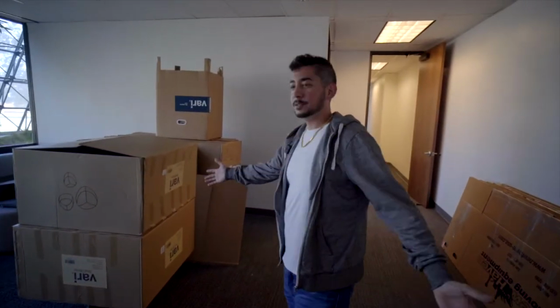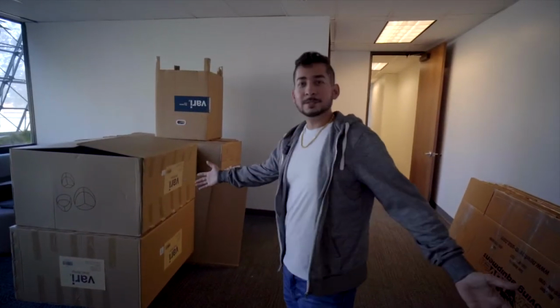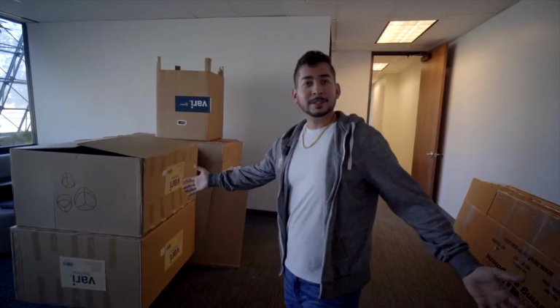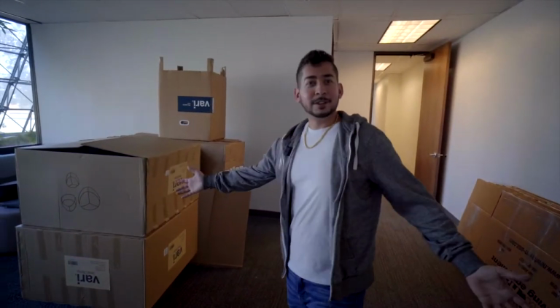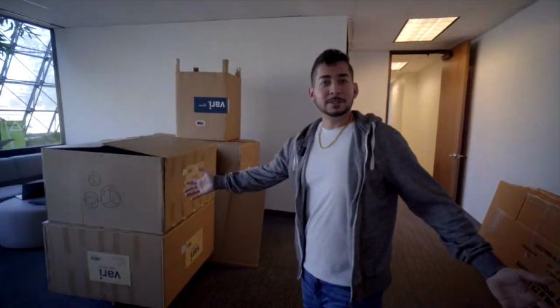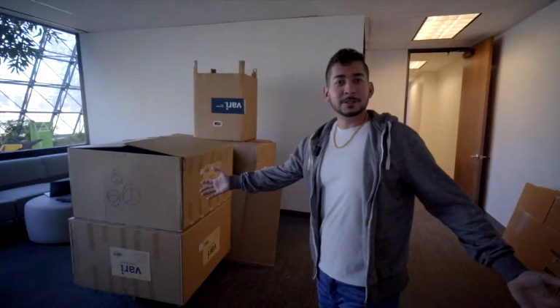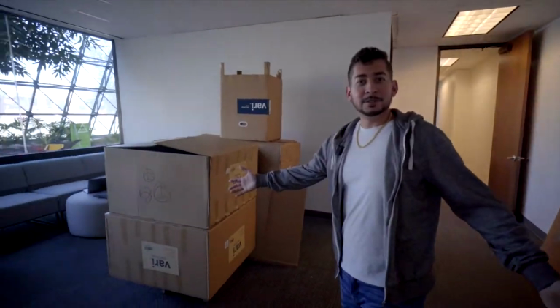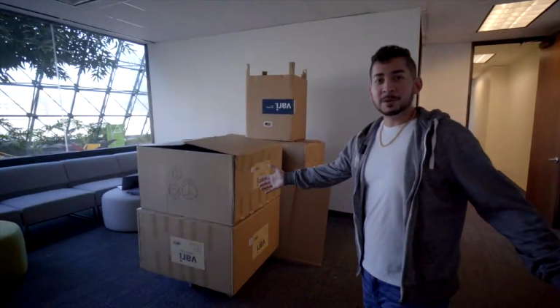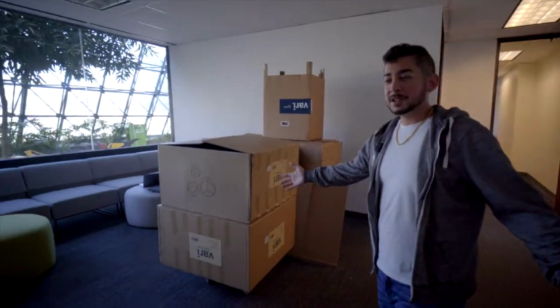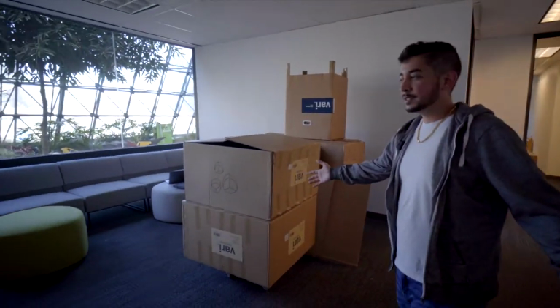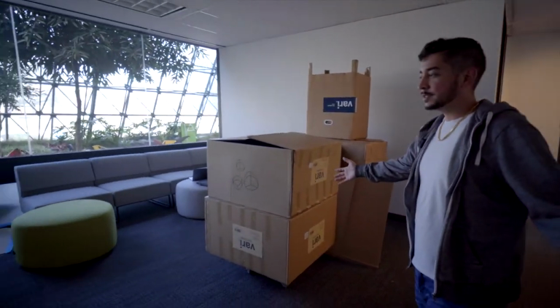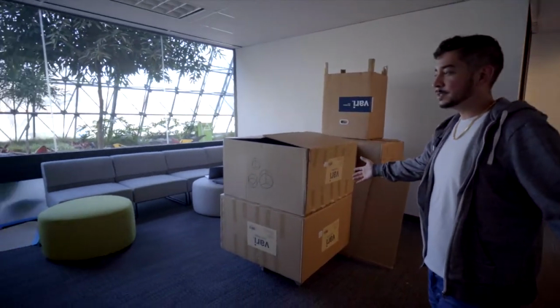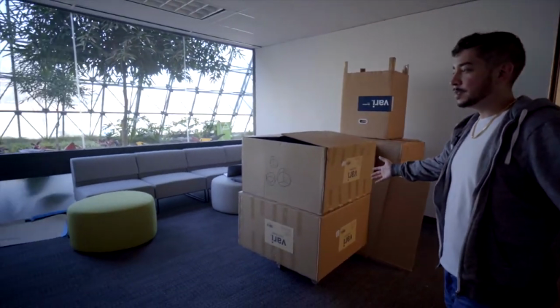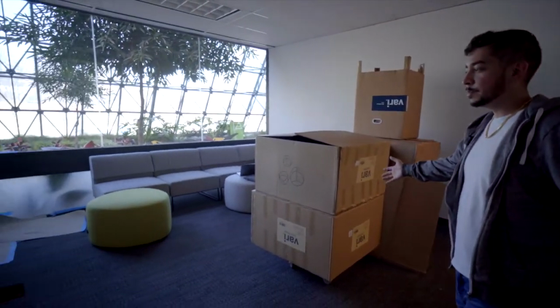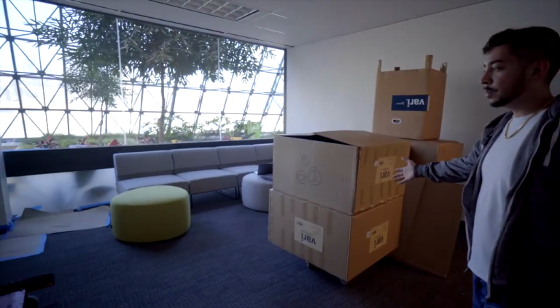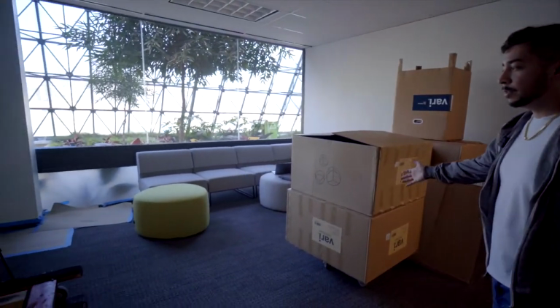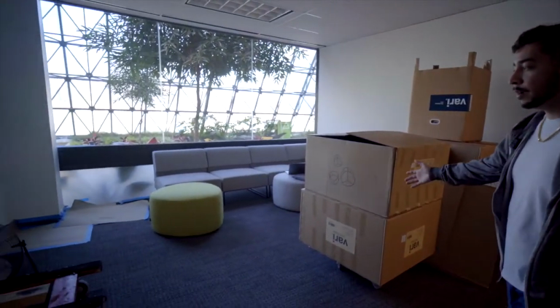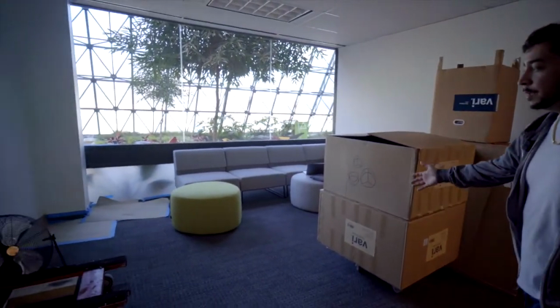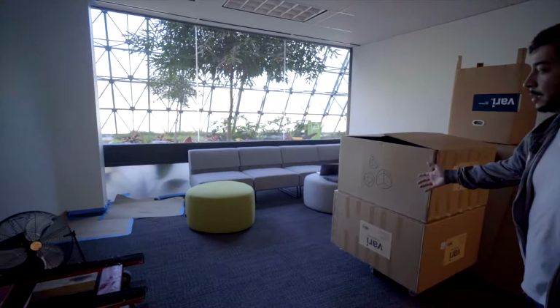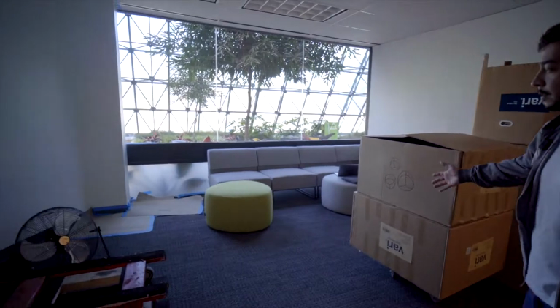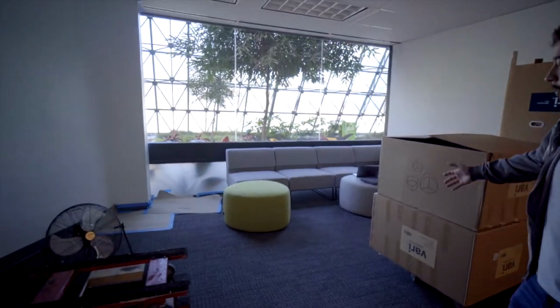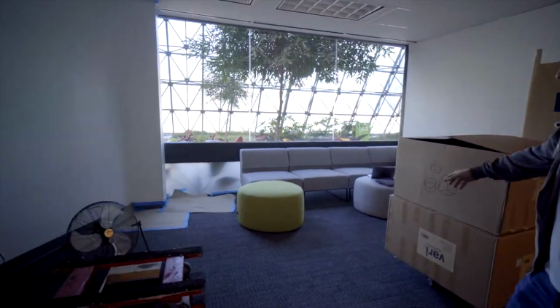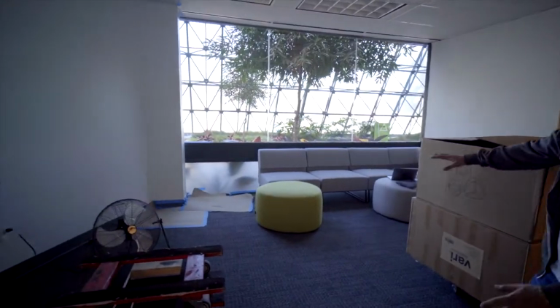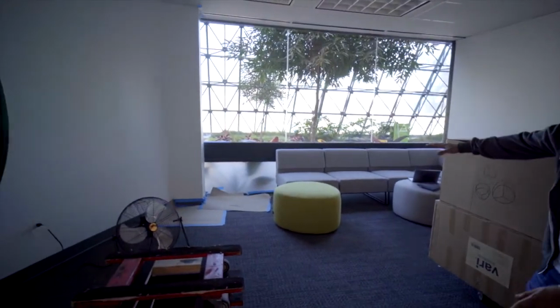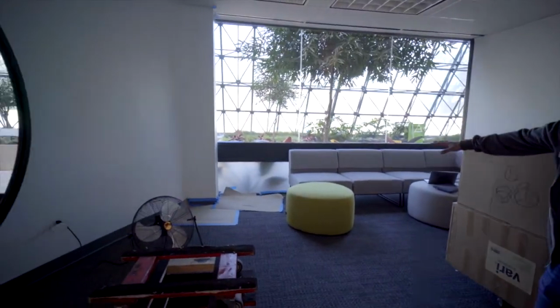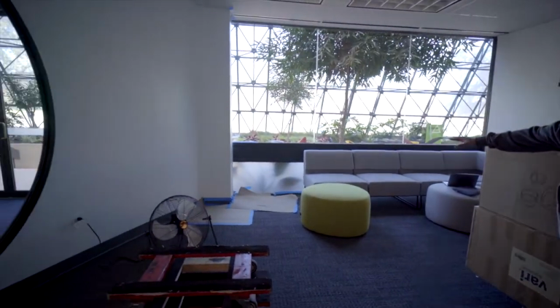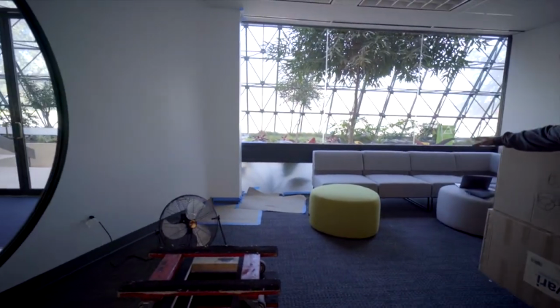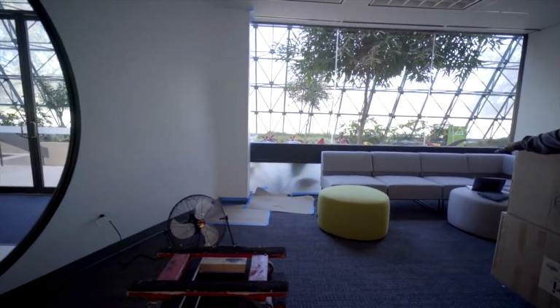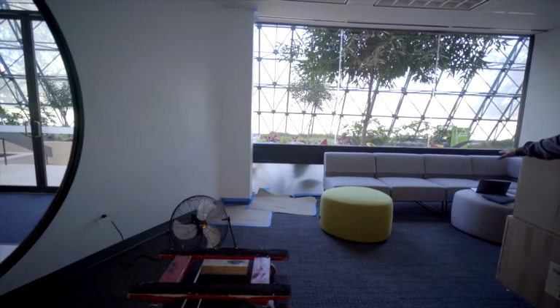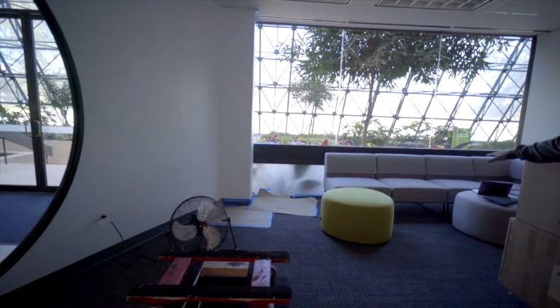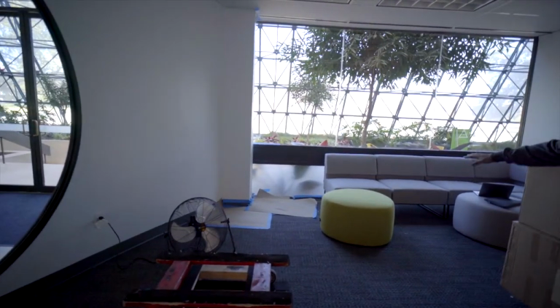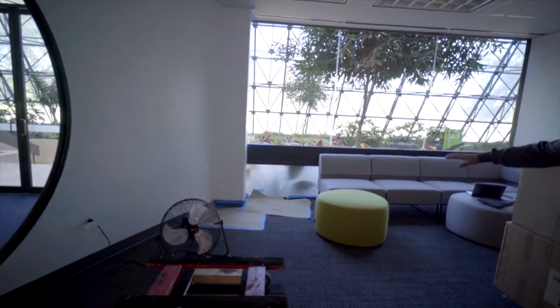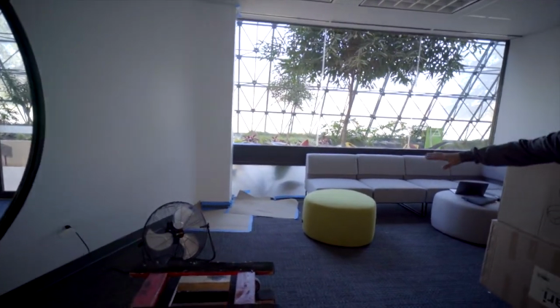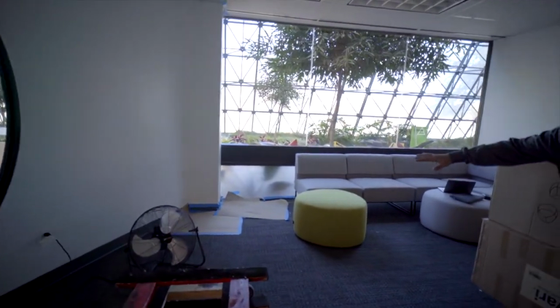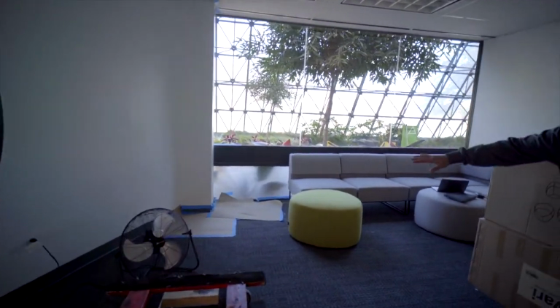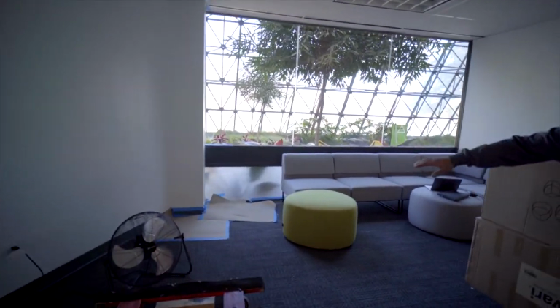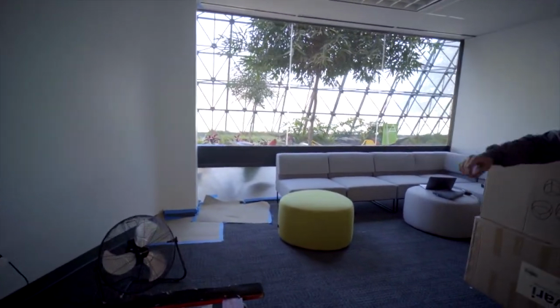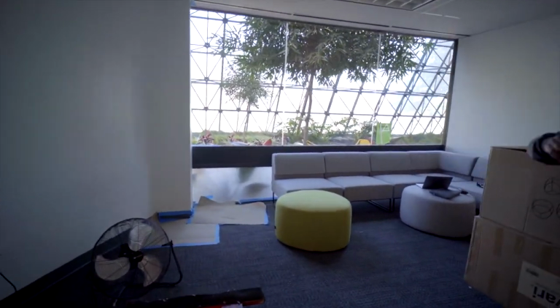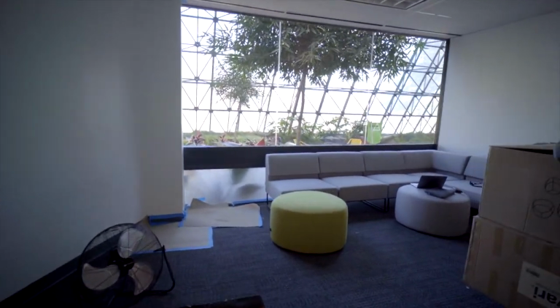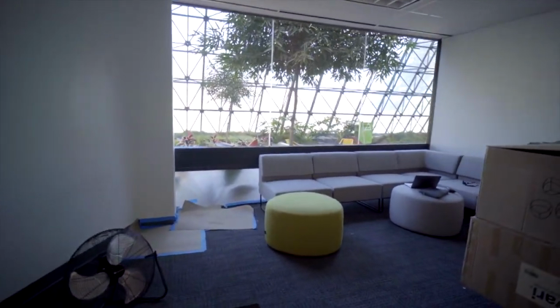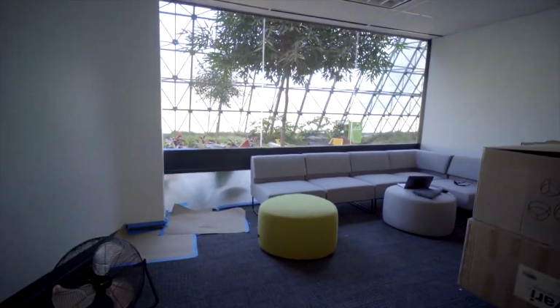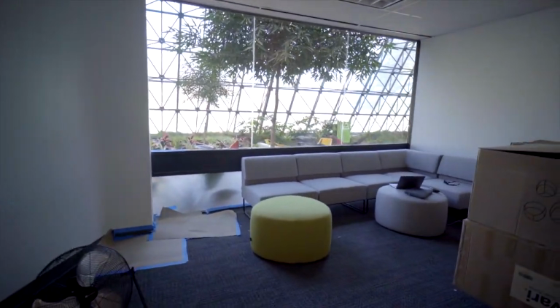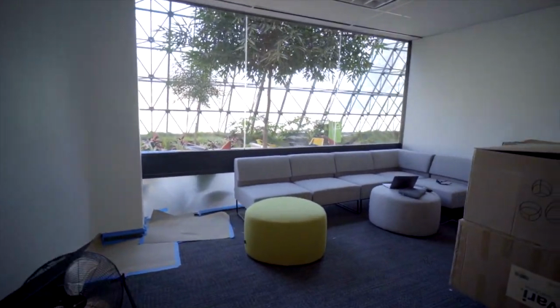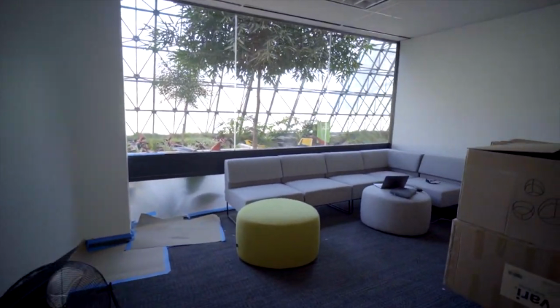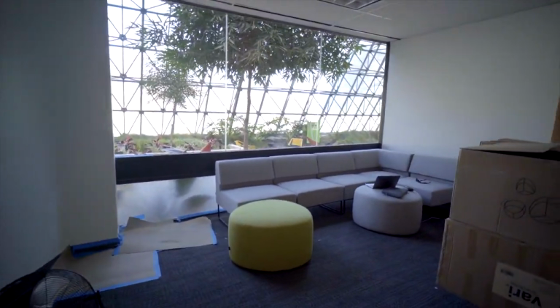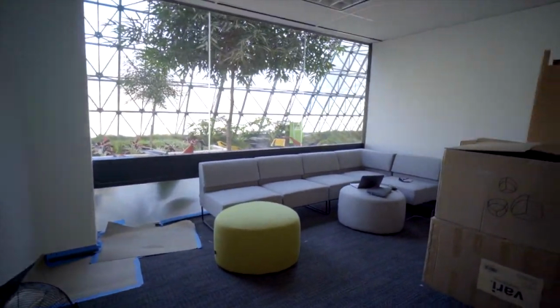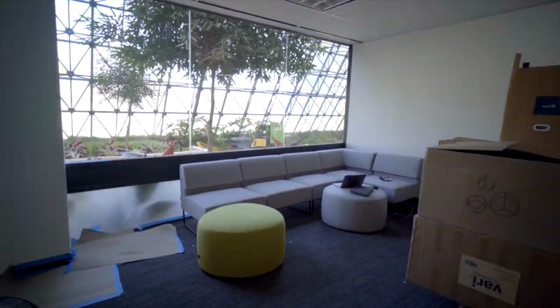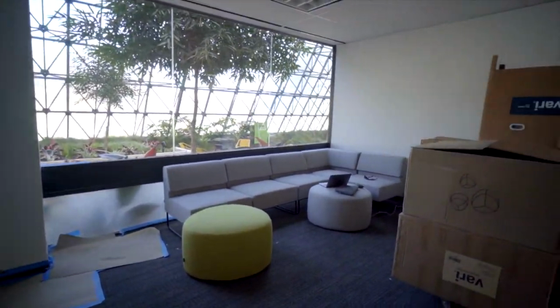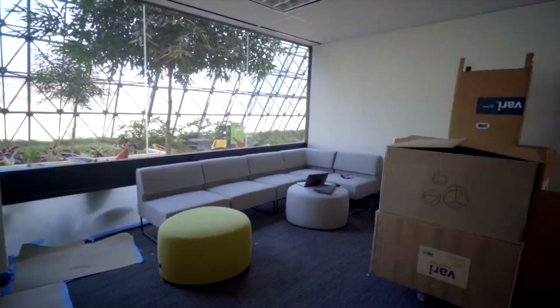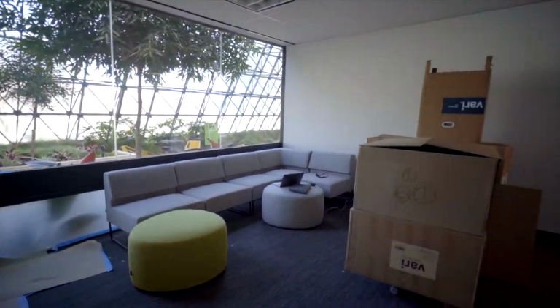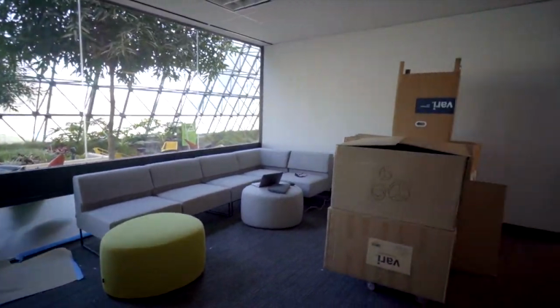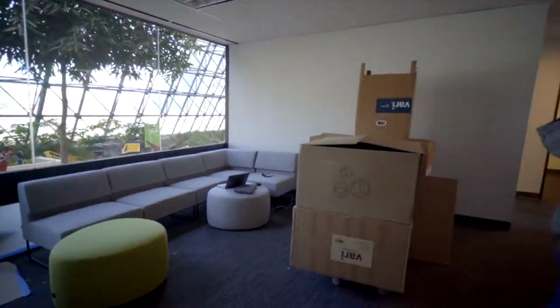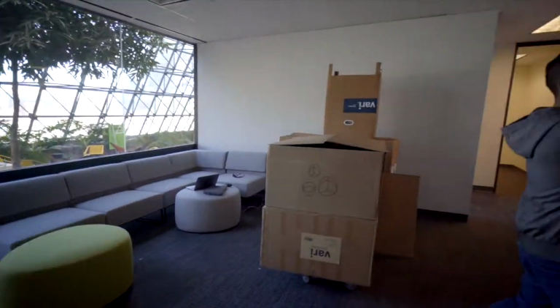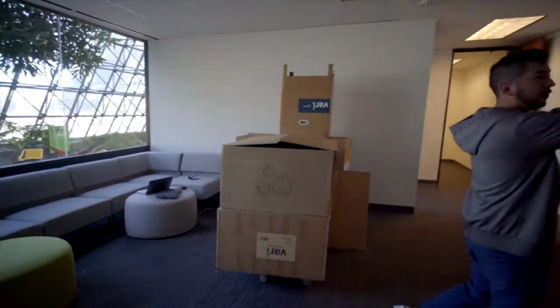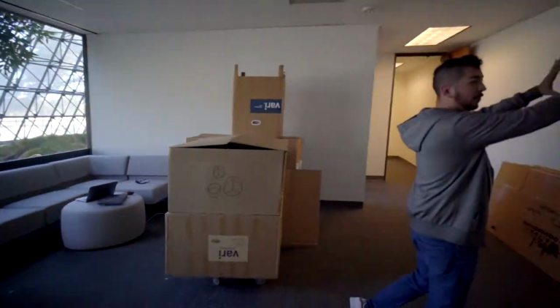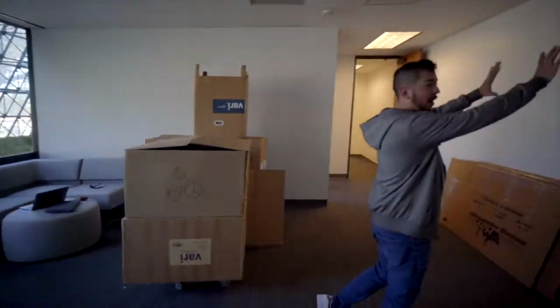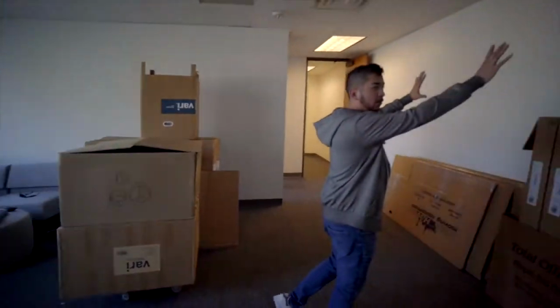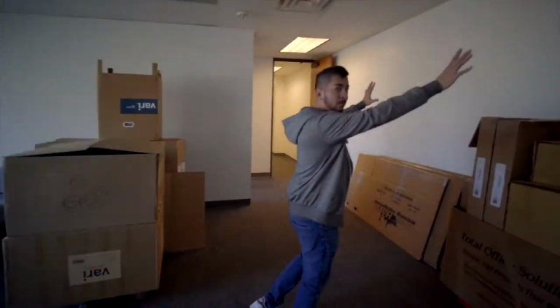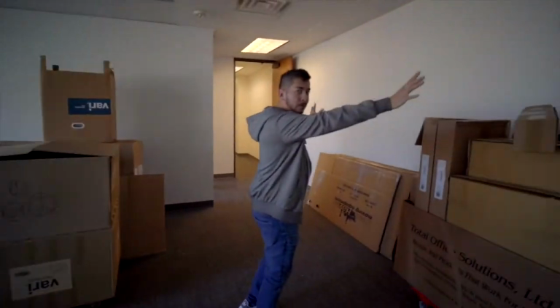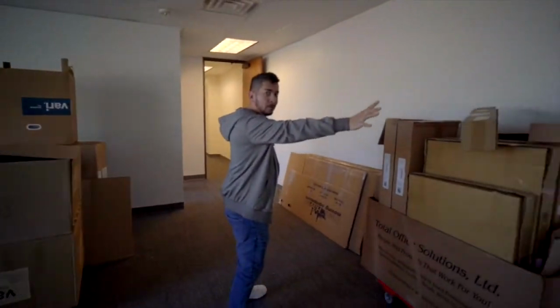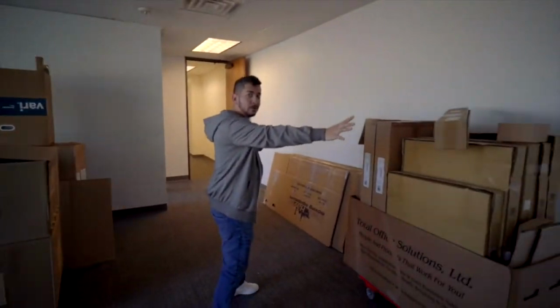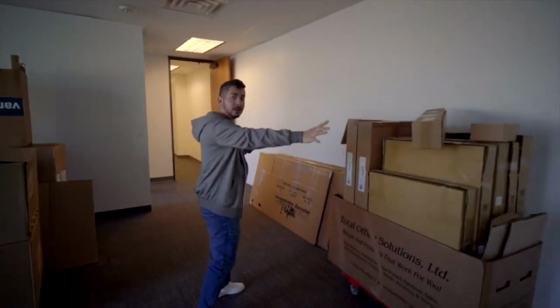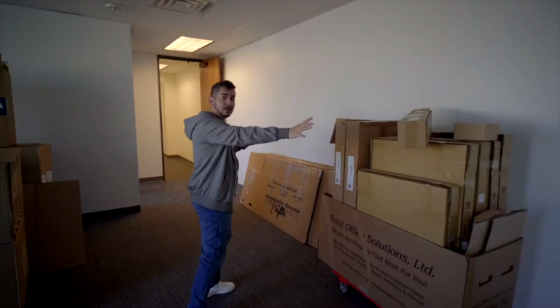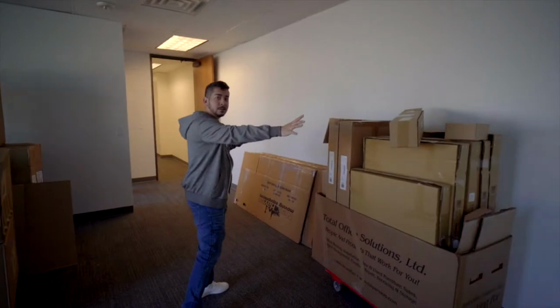So here's our new space. This is going to be our lobby. This is a little sofa area. We're going to have a nice vinyl mural right here.